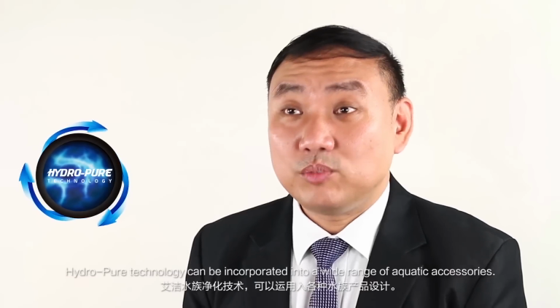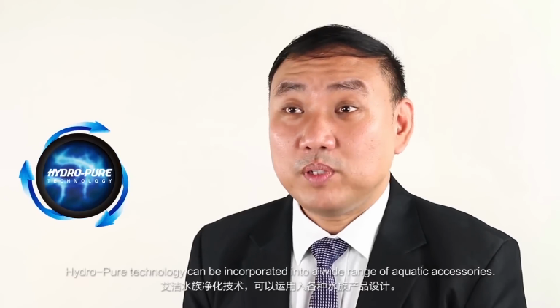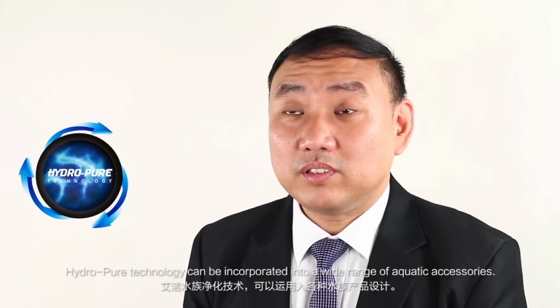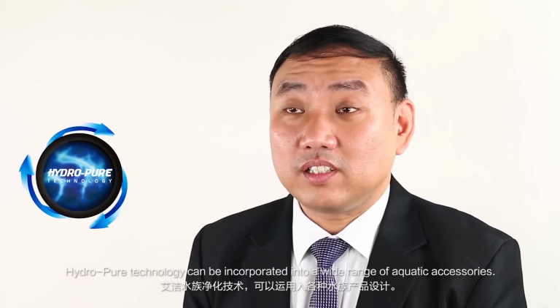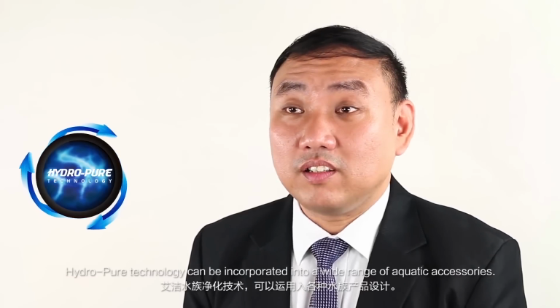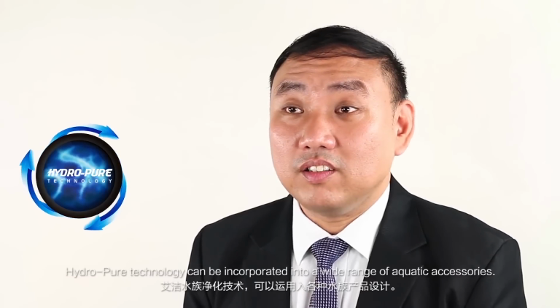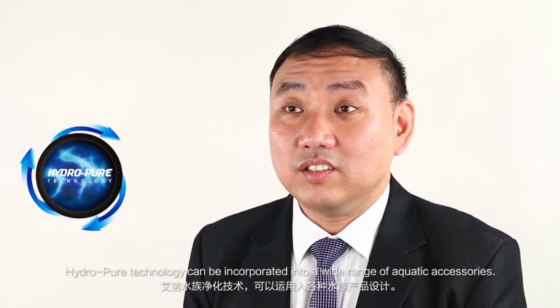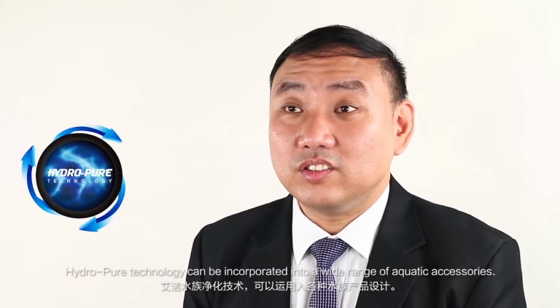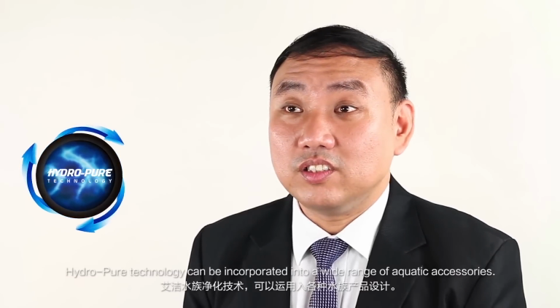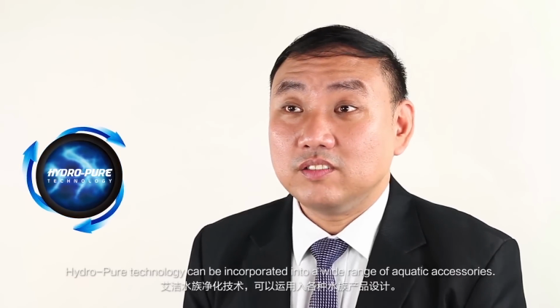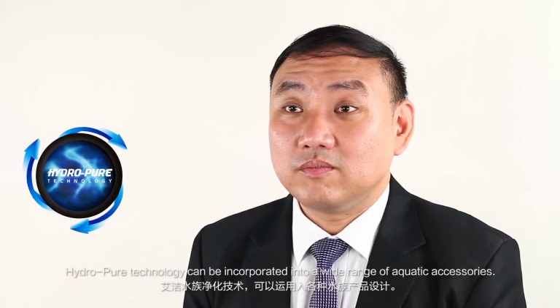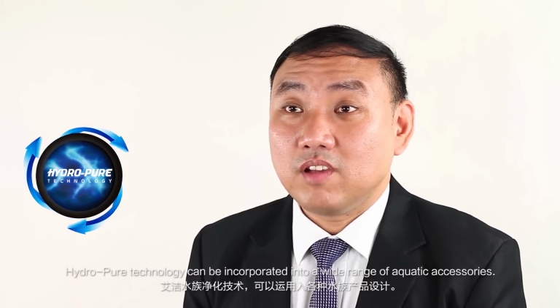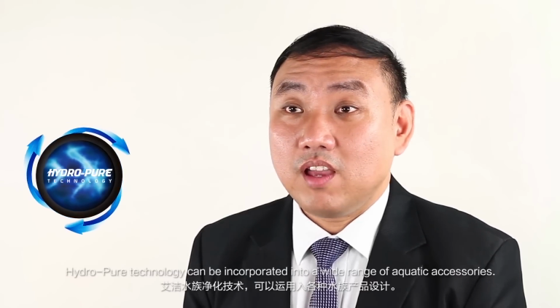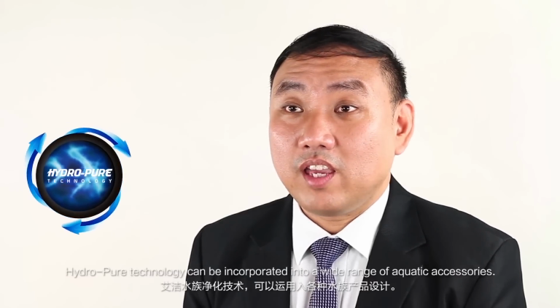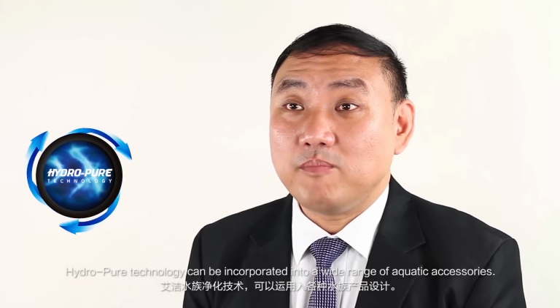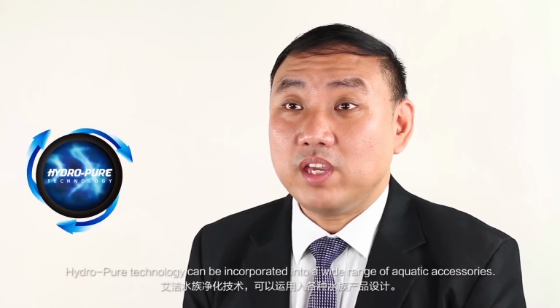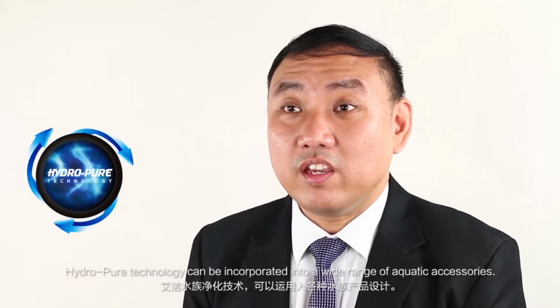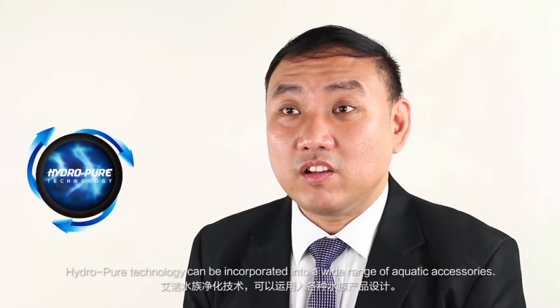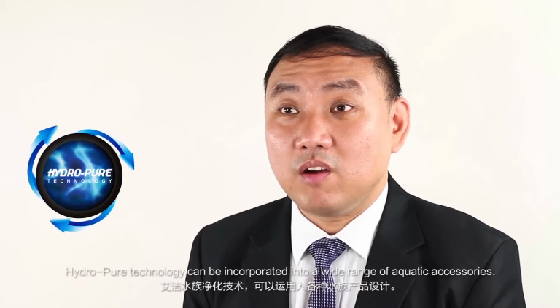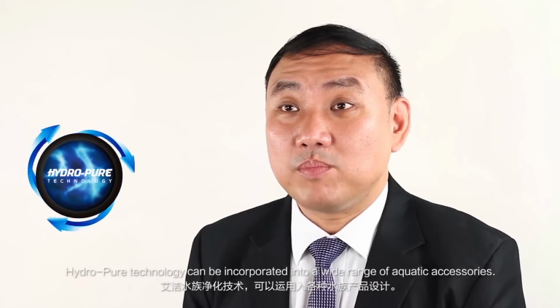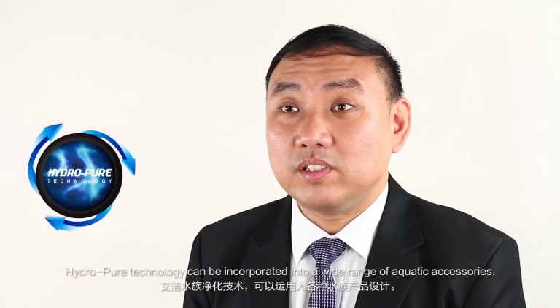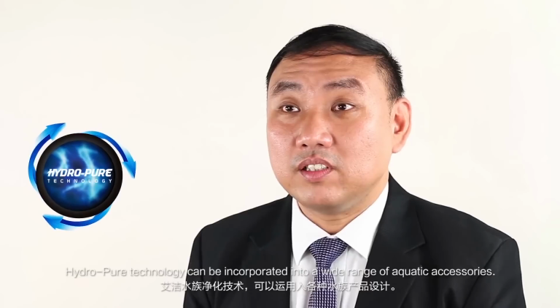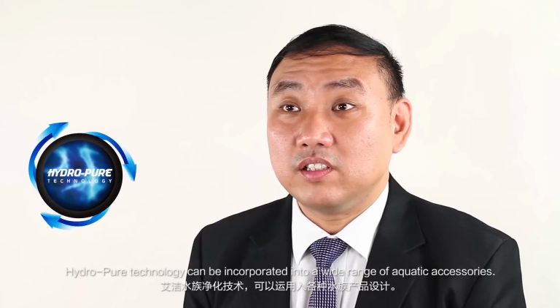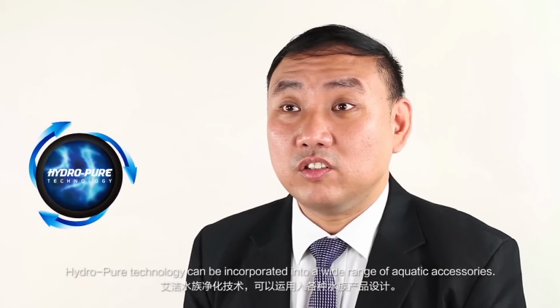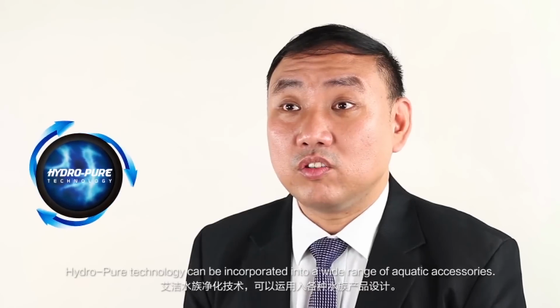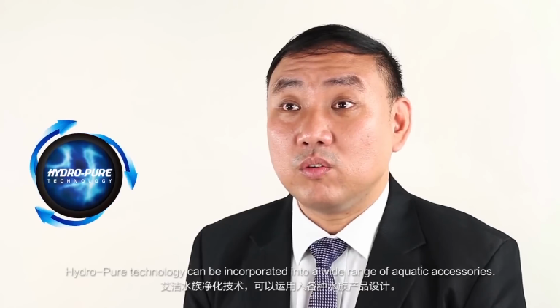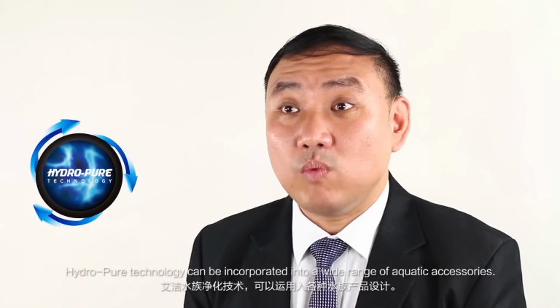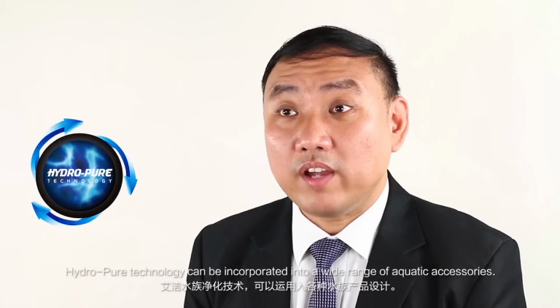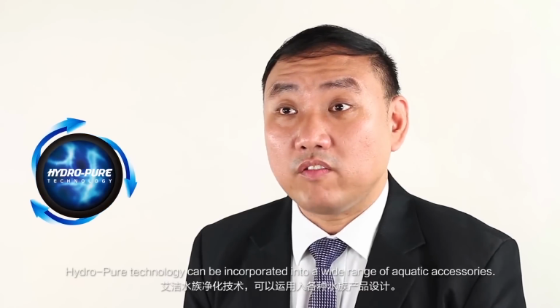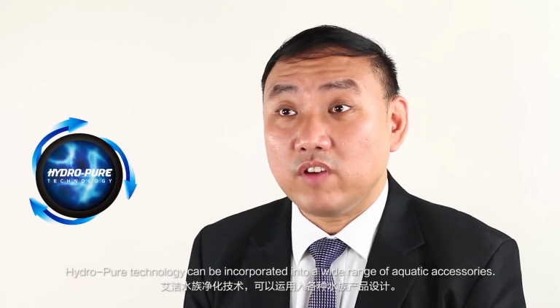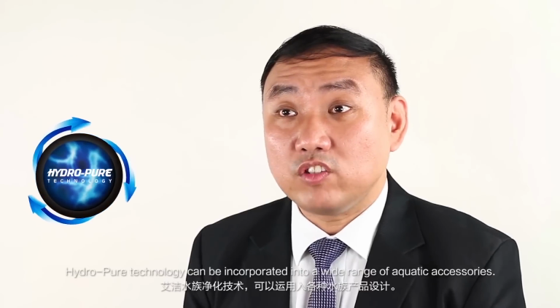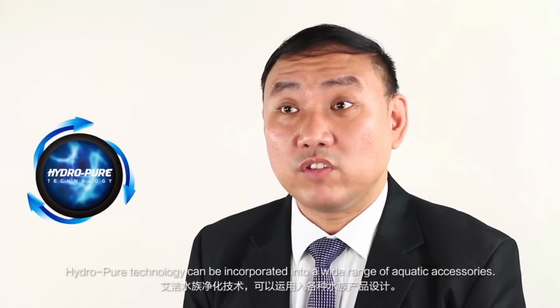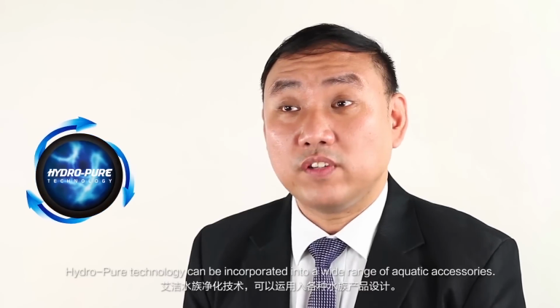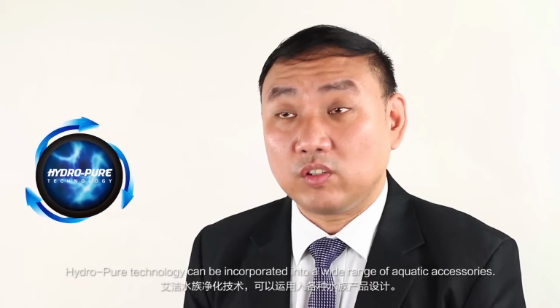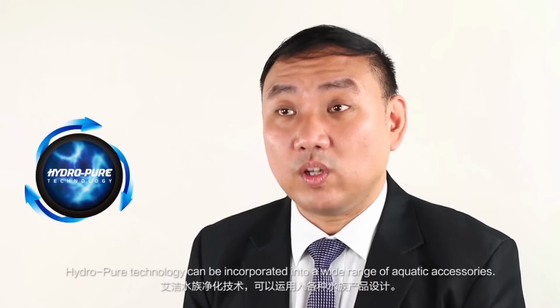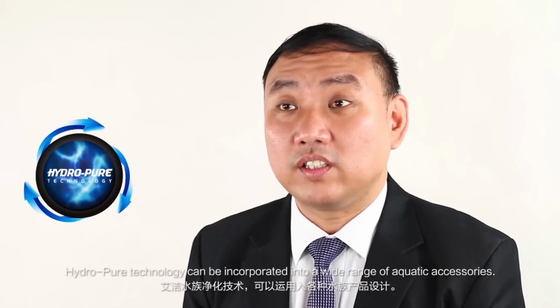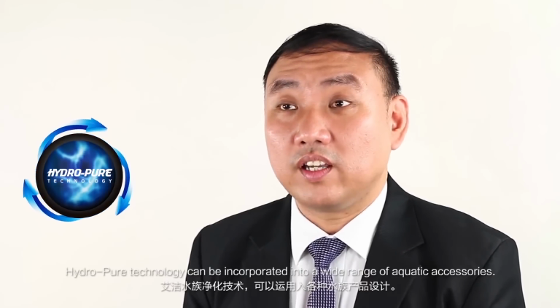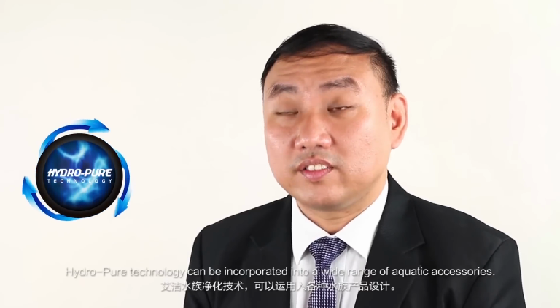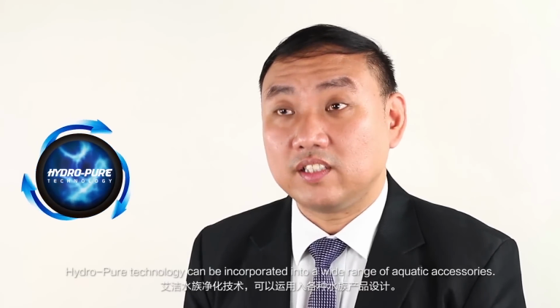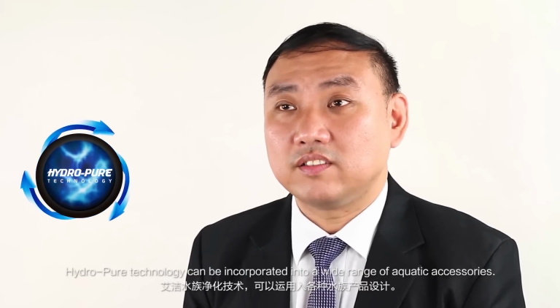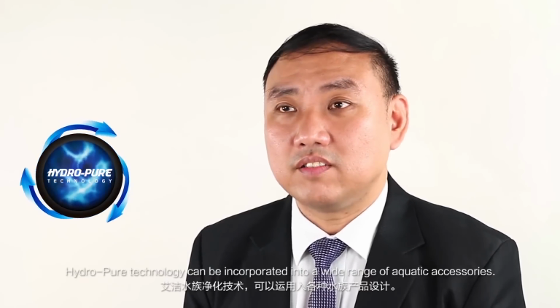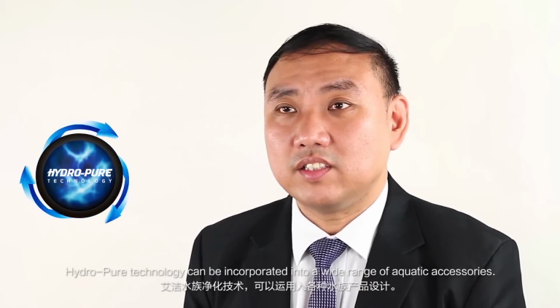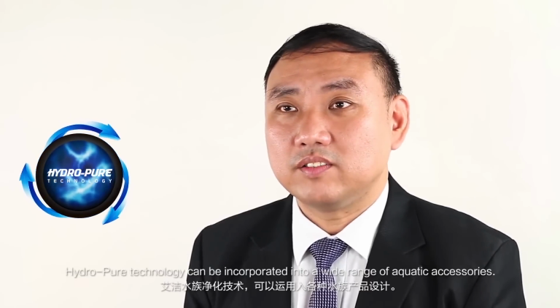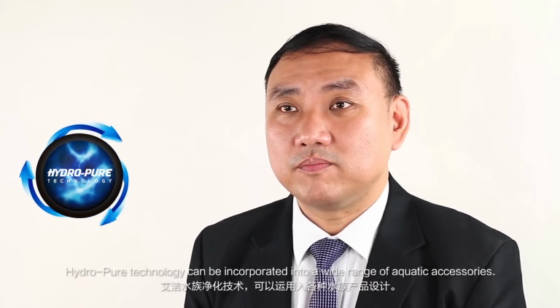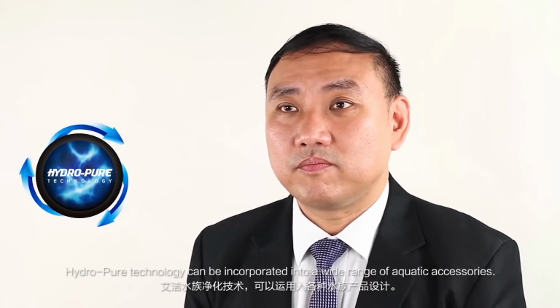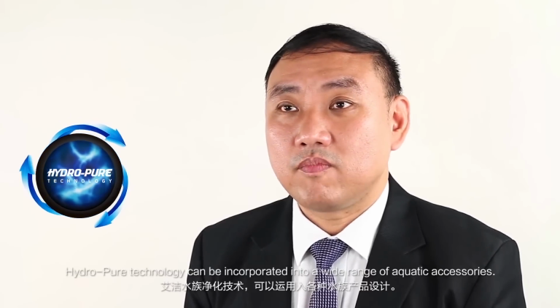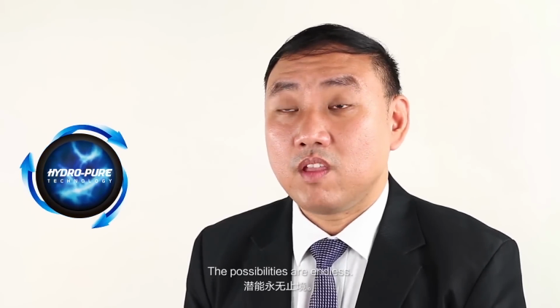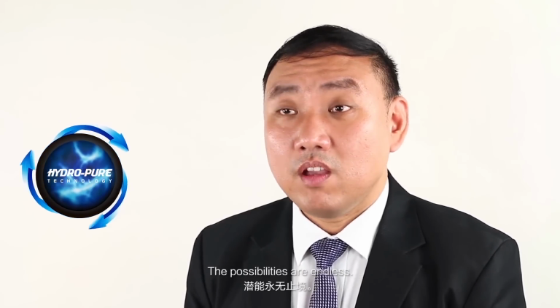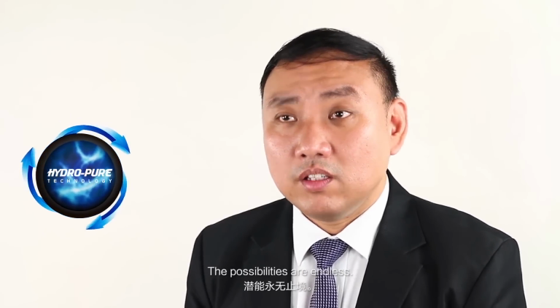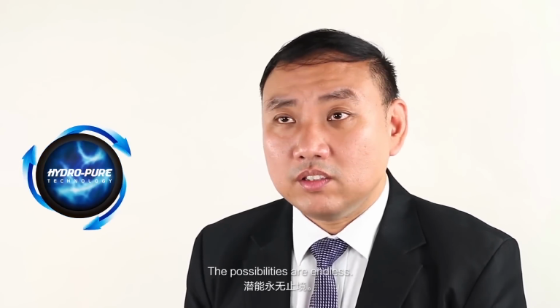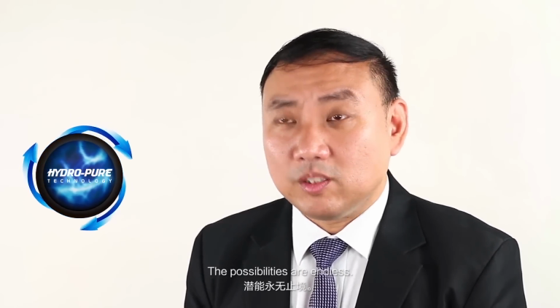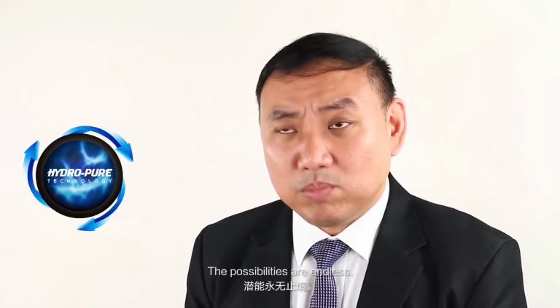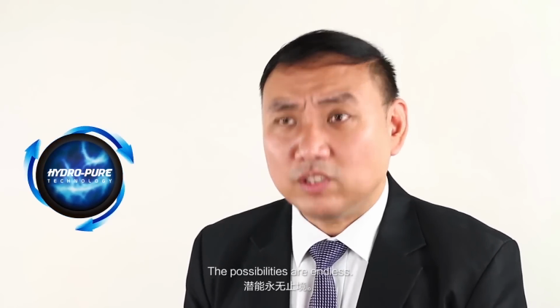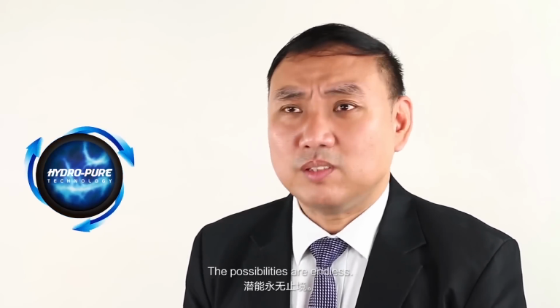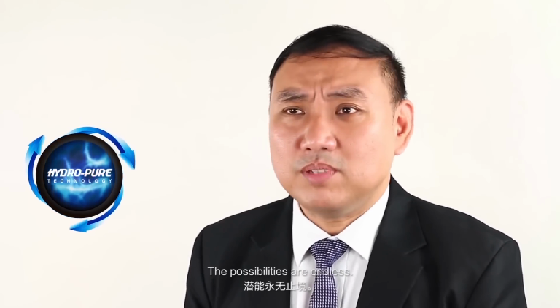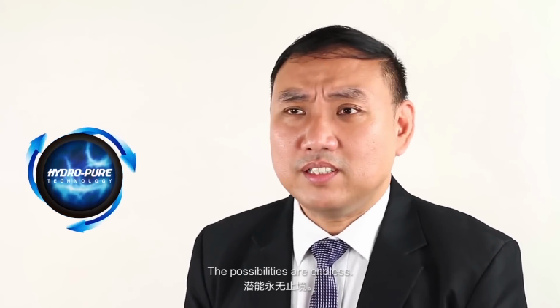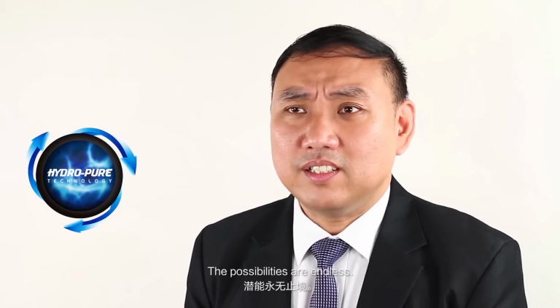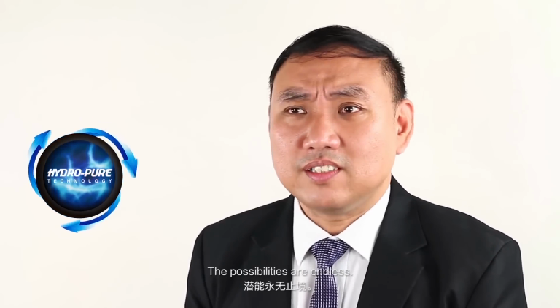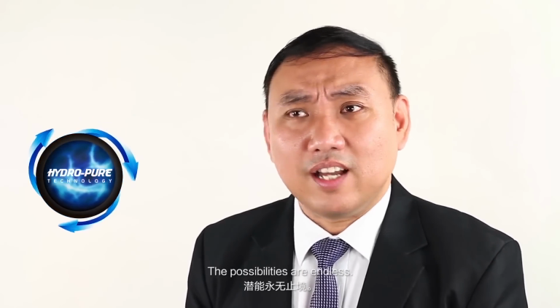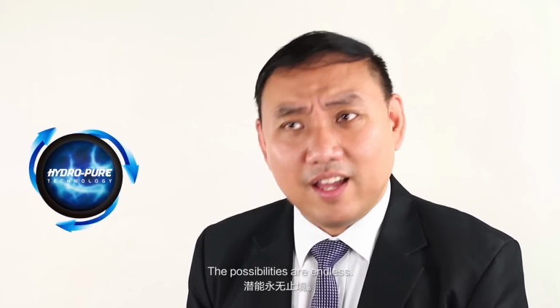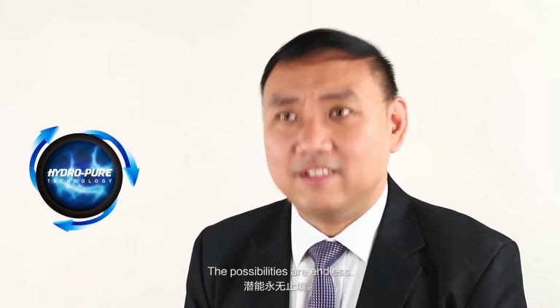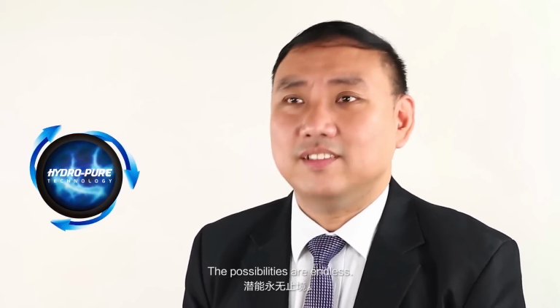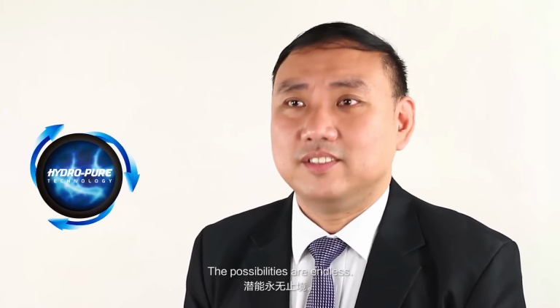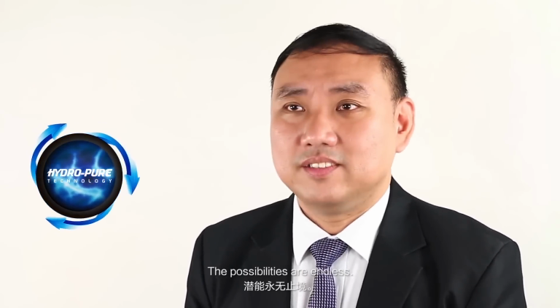HydroPure technology can be incorporated into a wide range of aquatic accessories. The possibilities are endless.